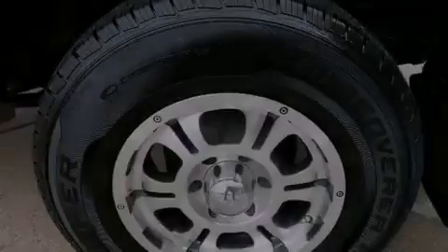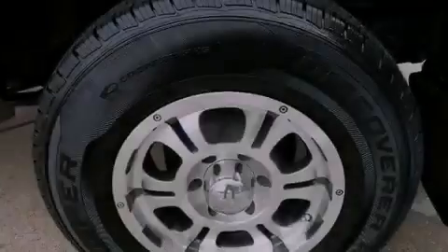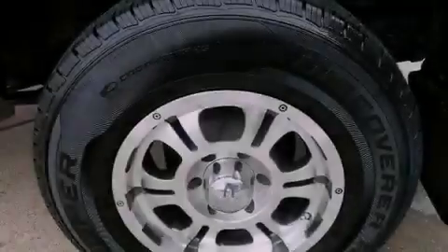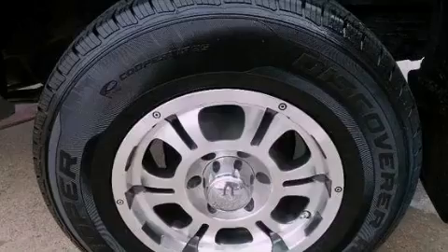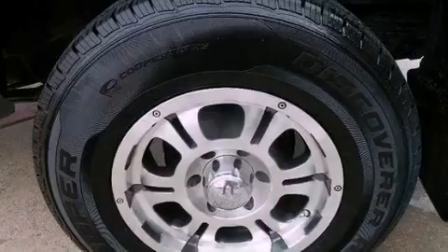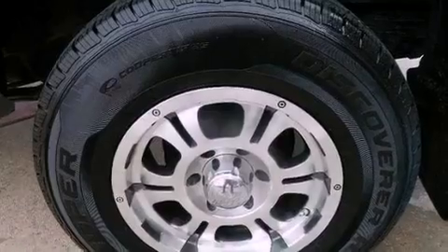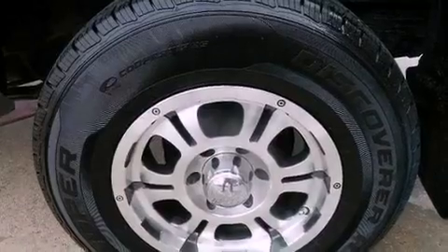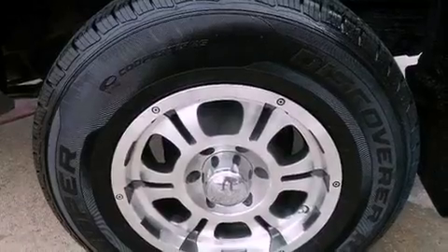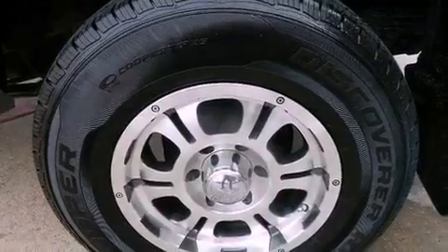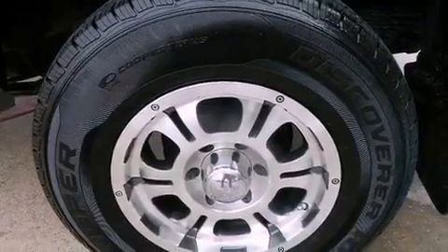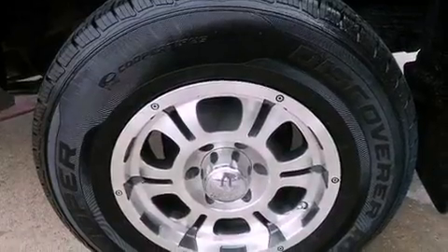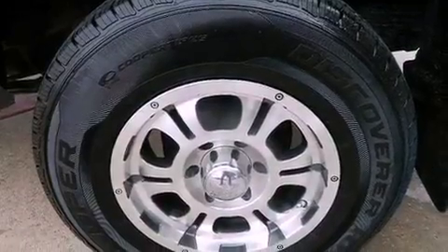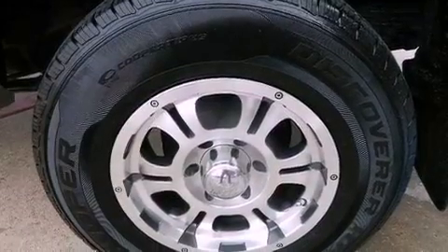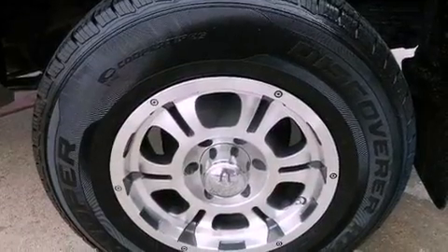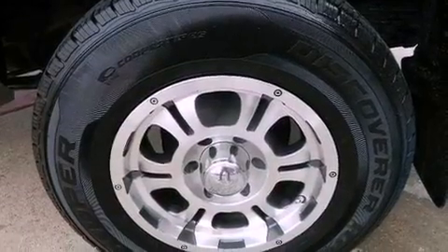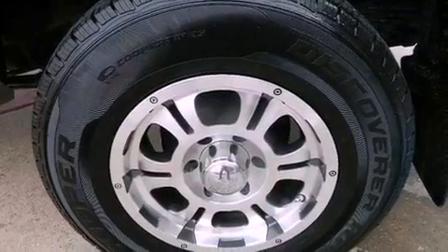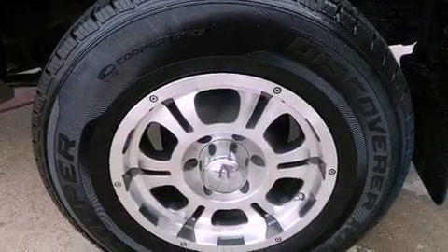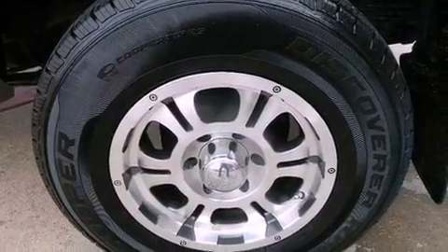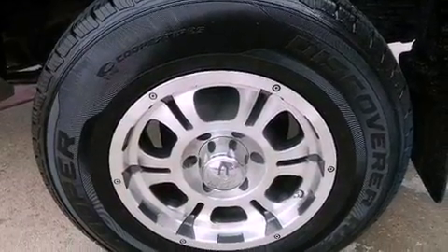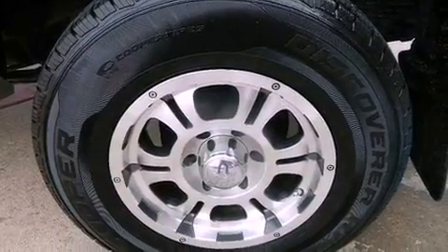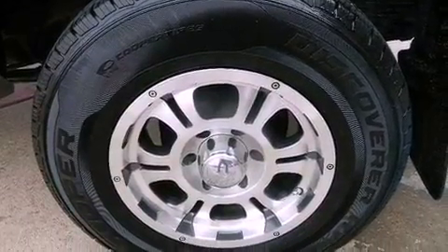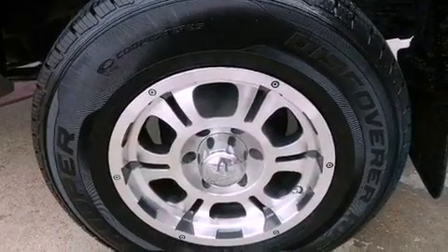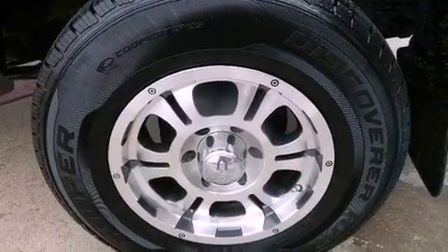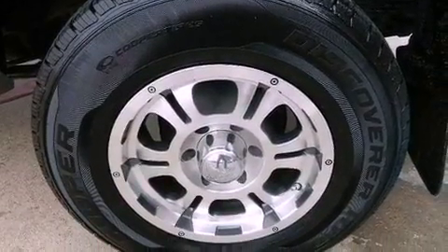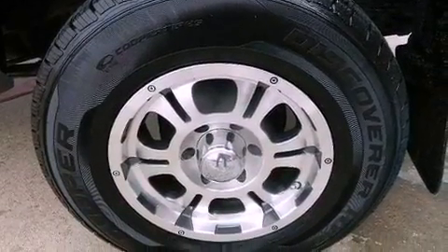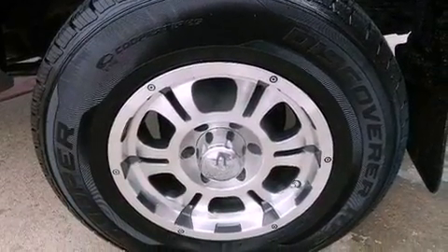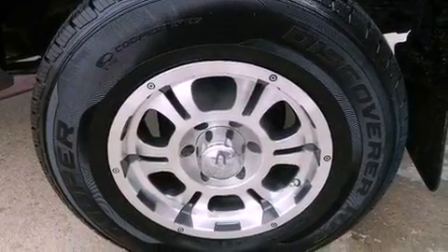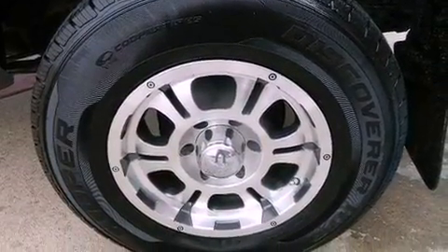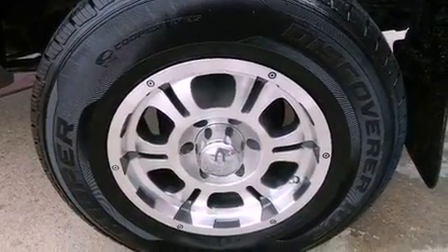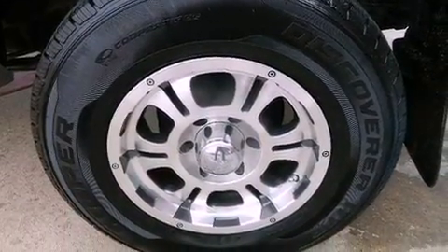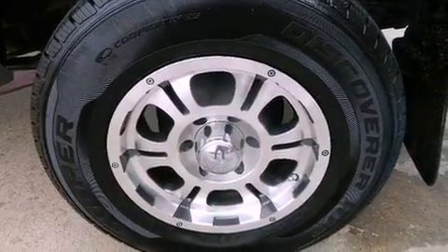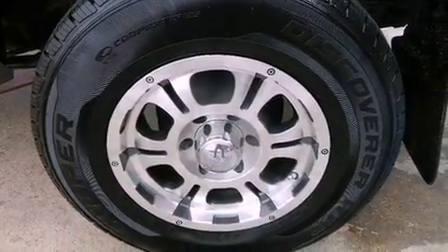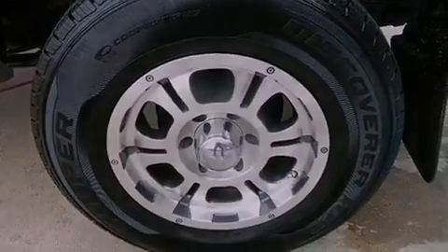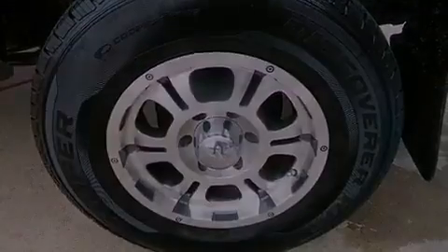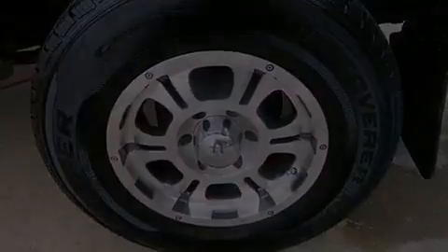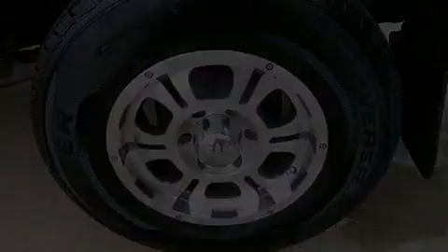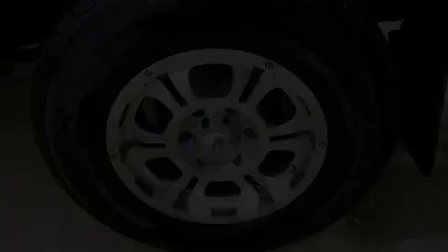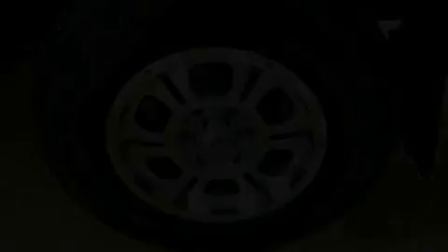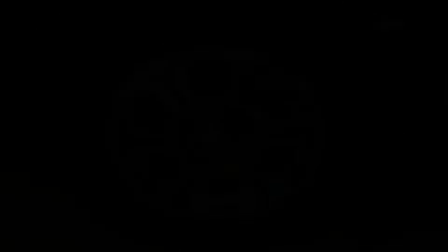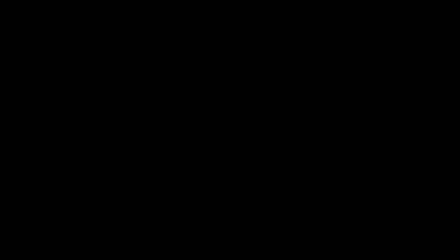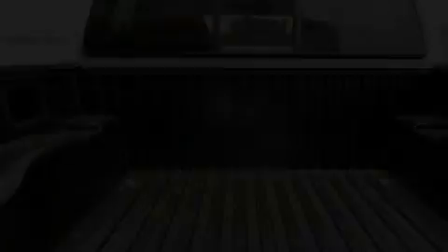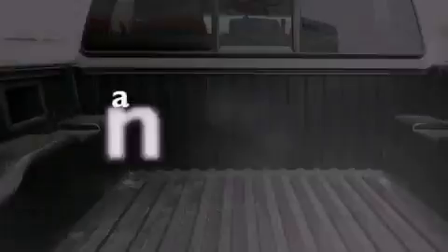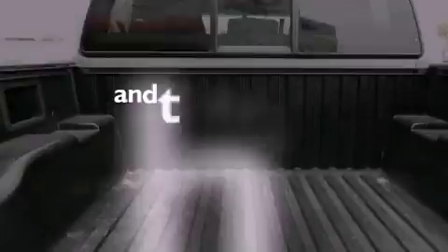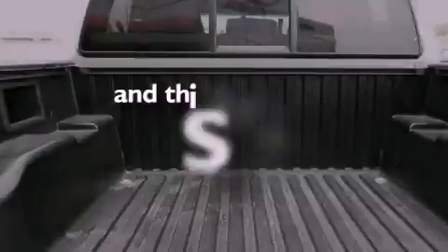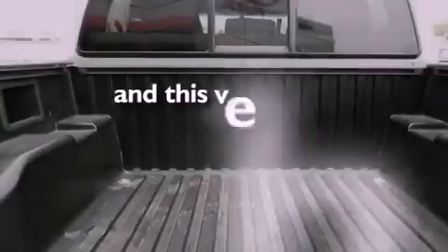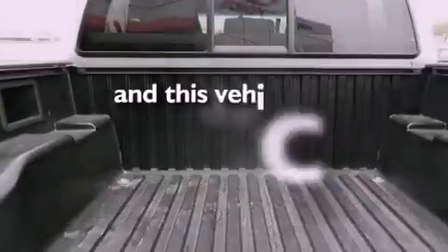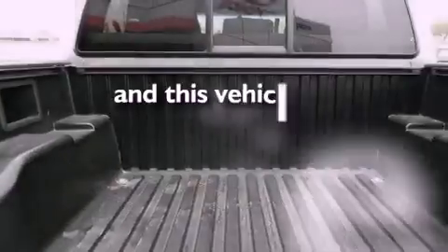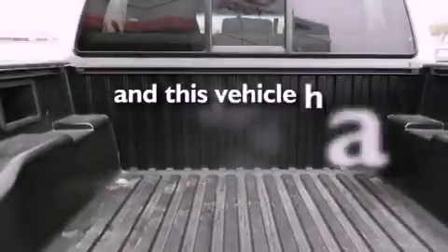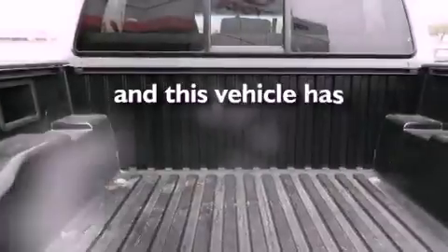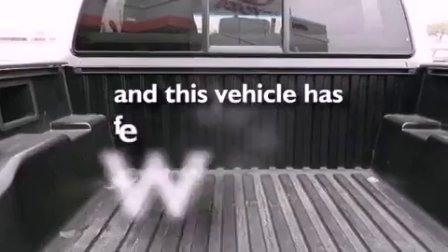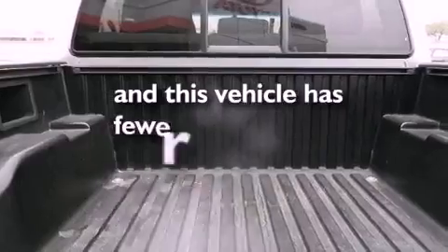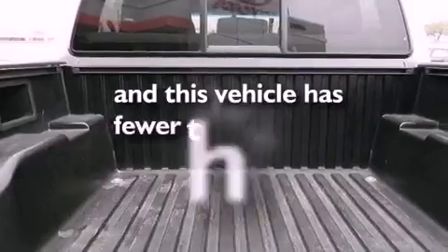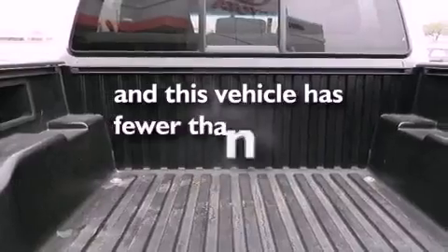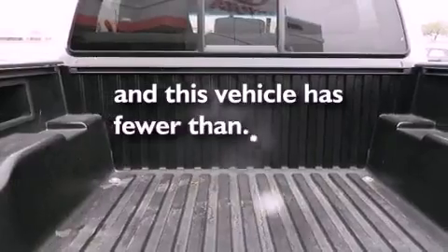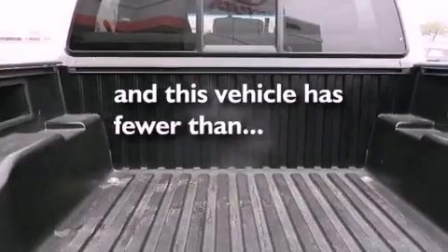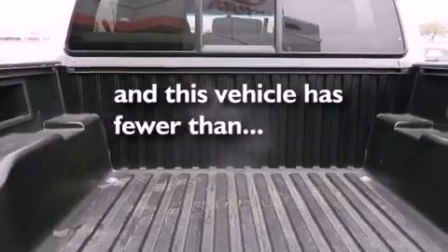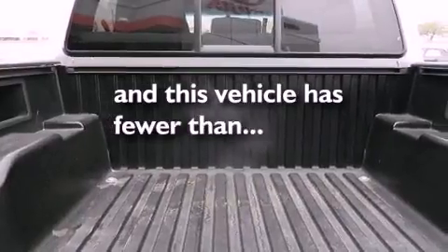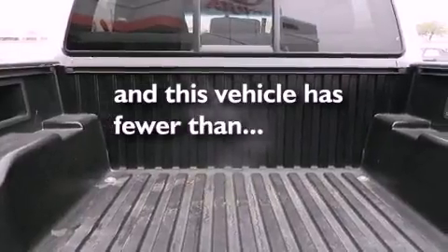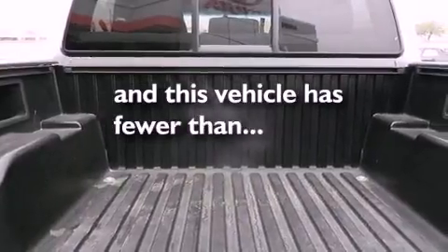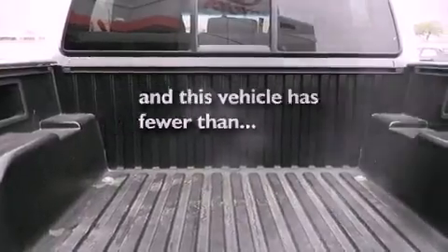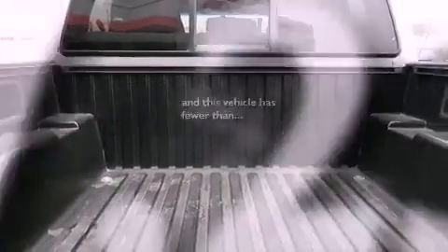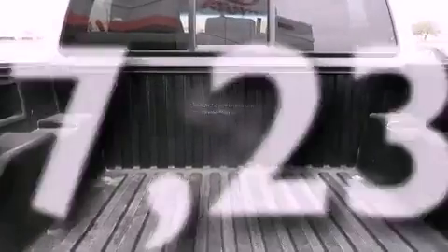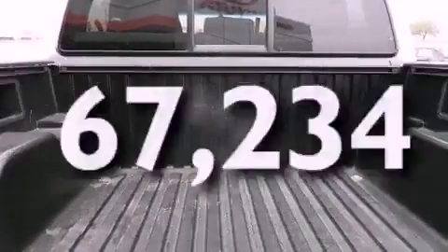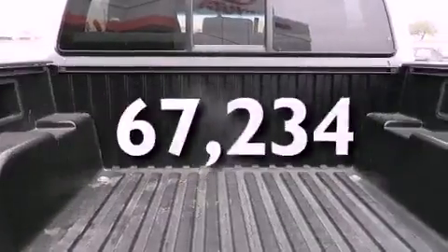Side impact airbags, rear seat child-proof door locks, and this vehicle has less than 68,000 miles.